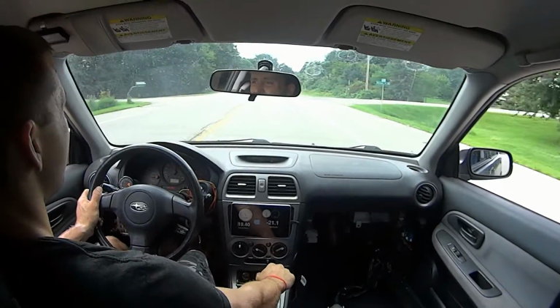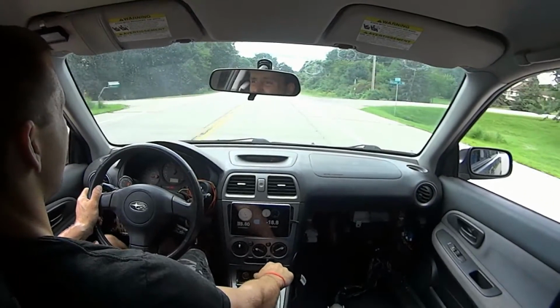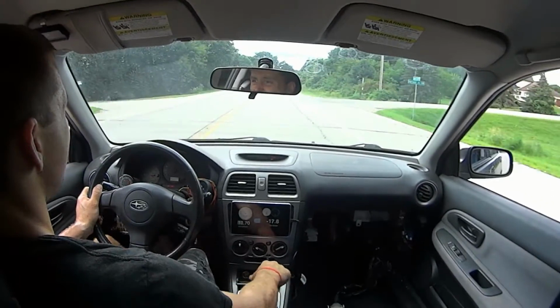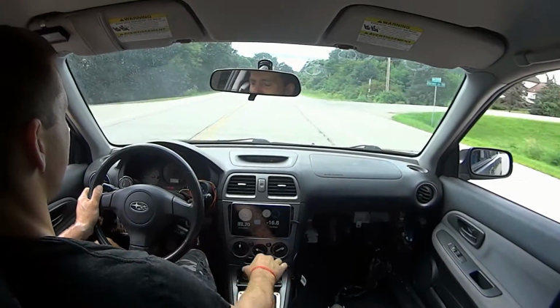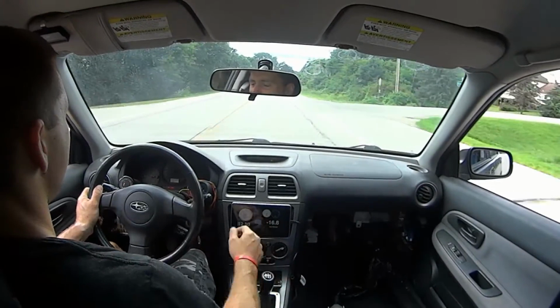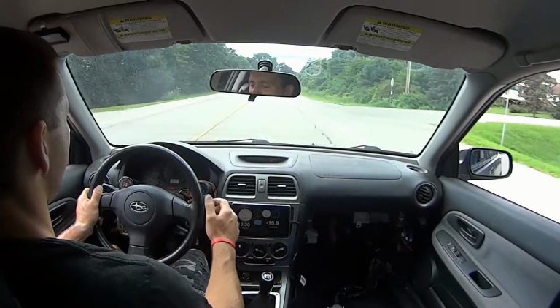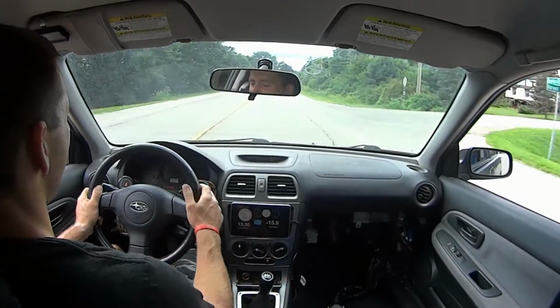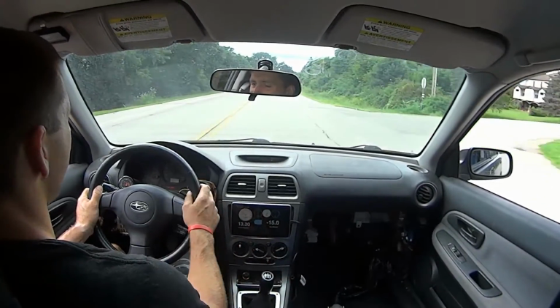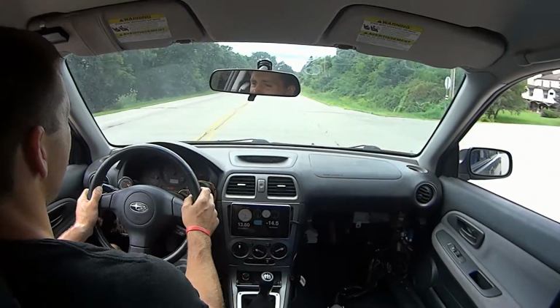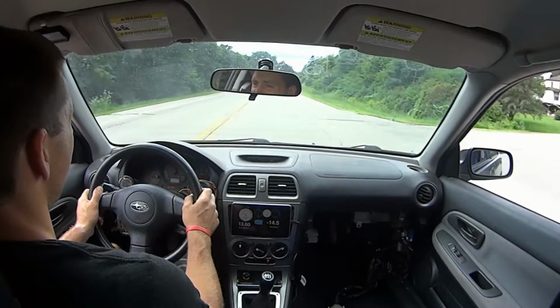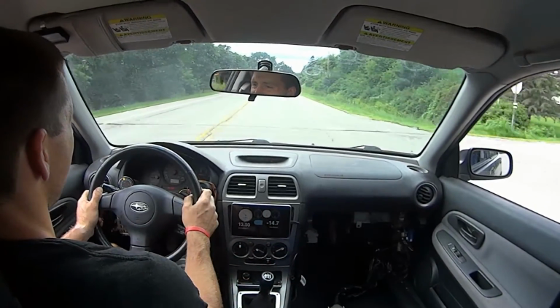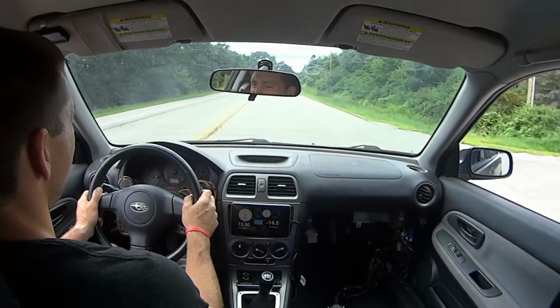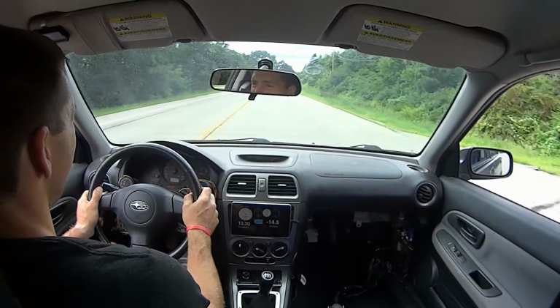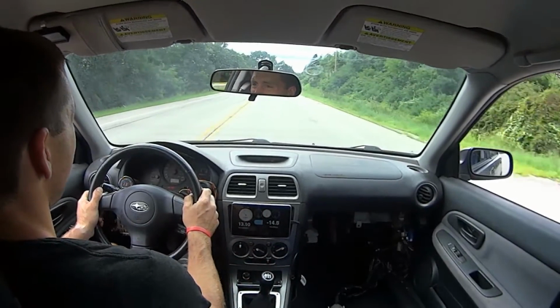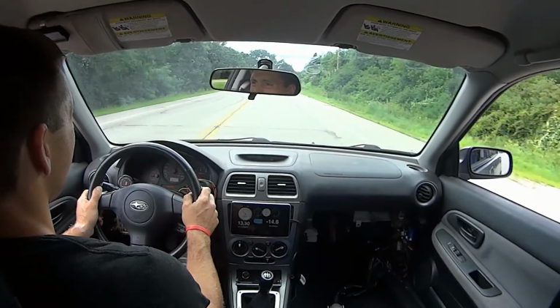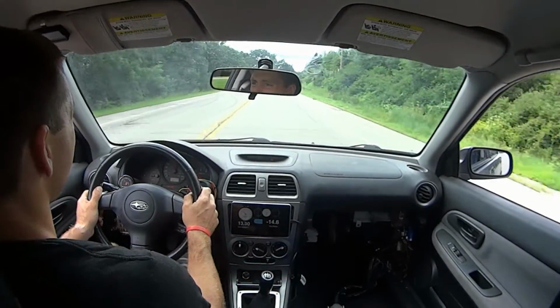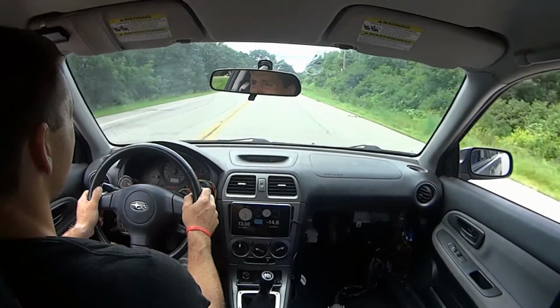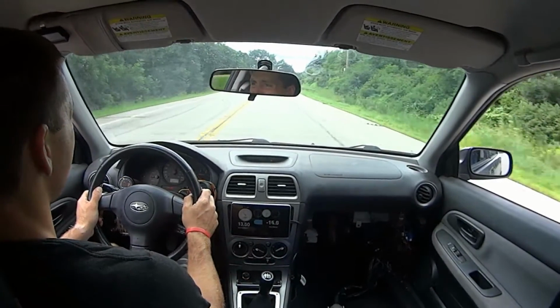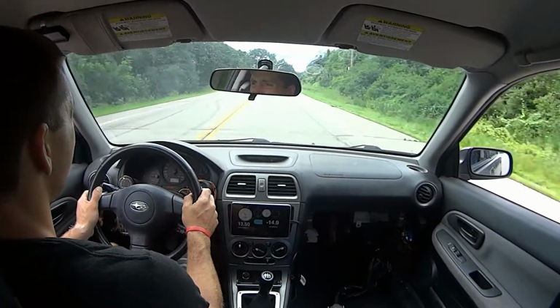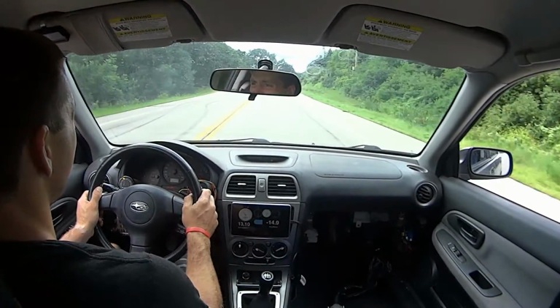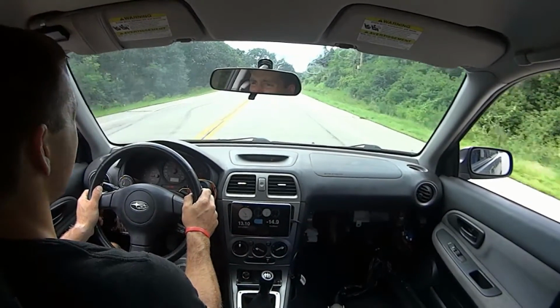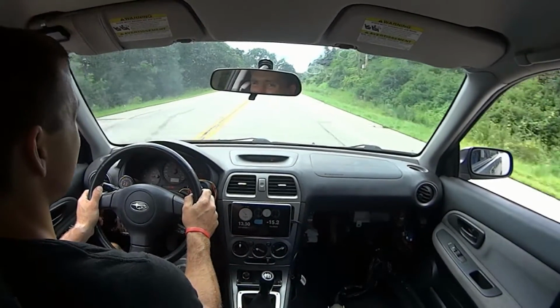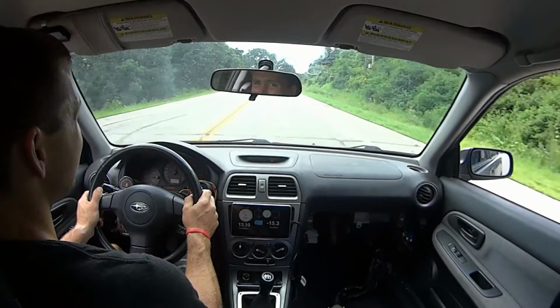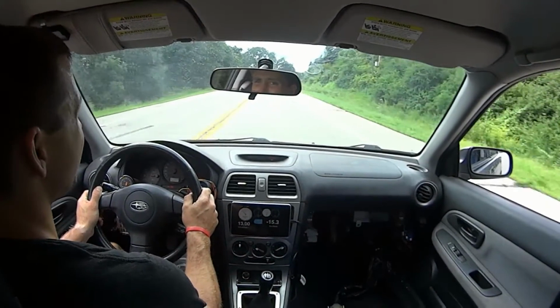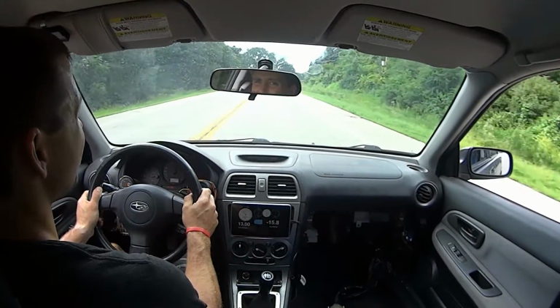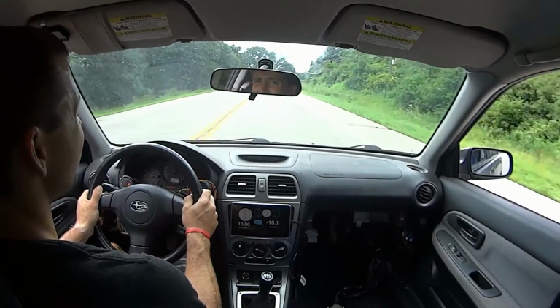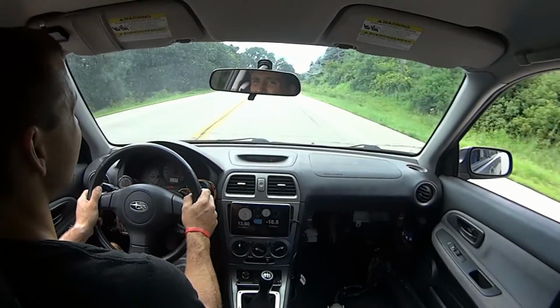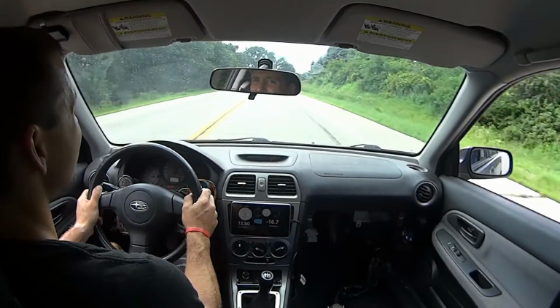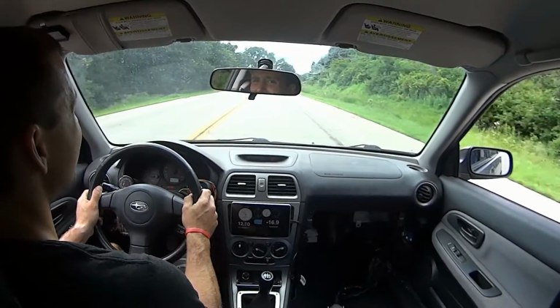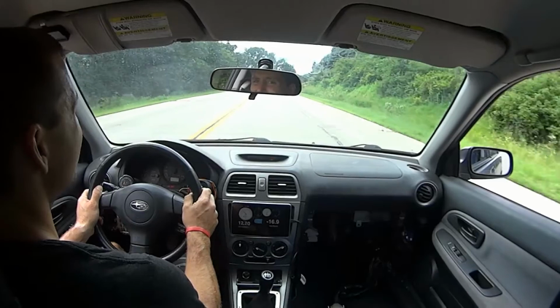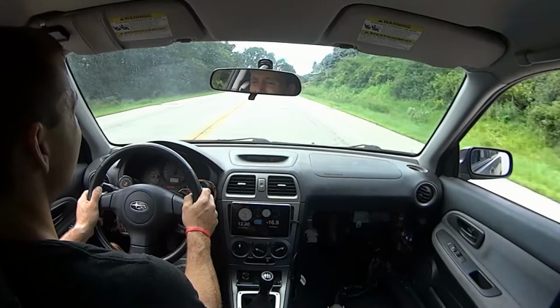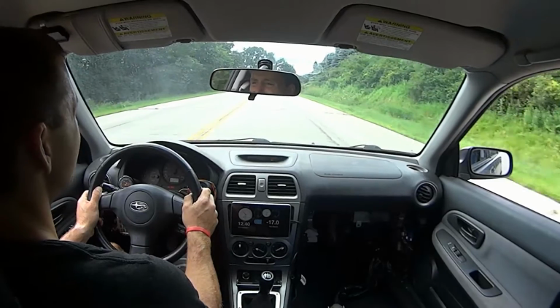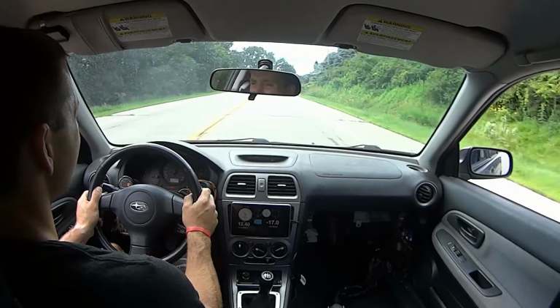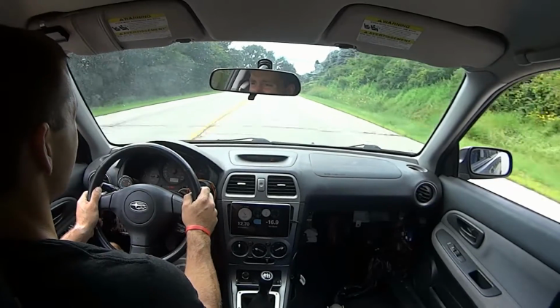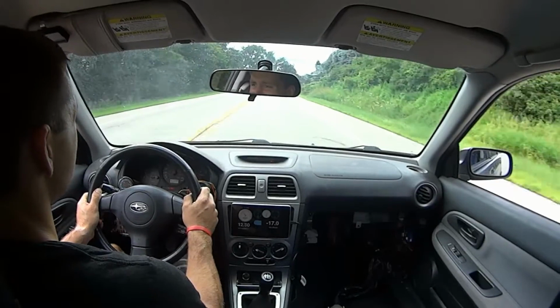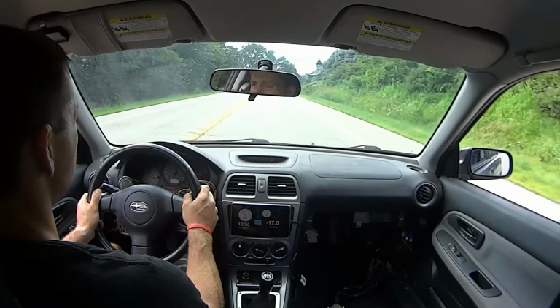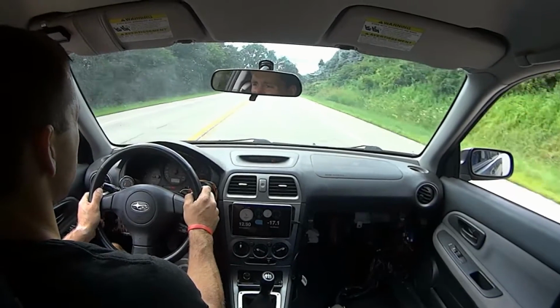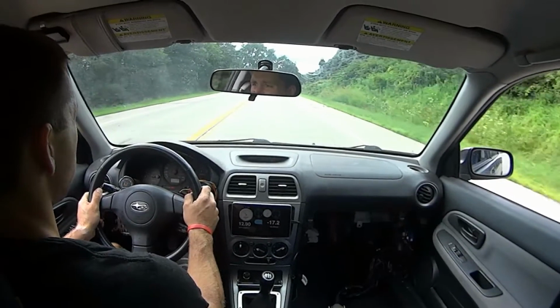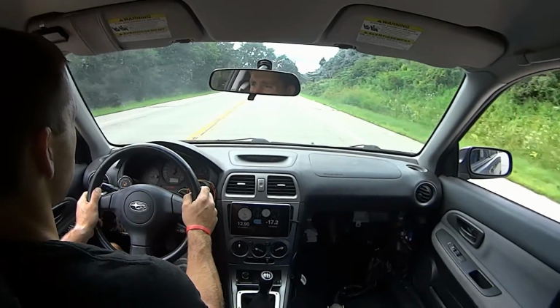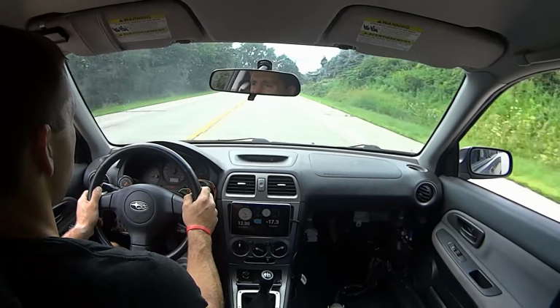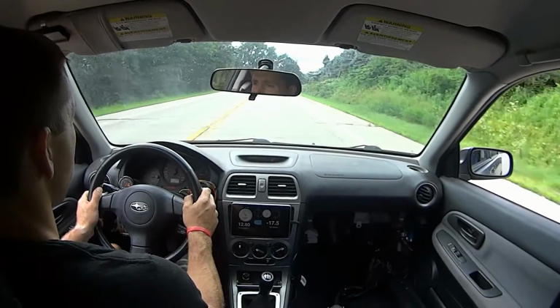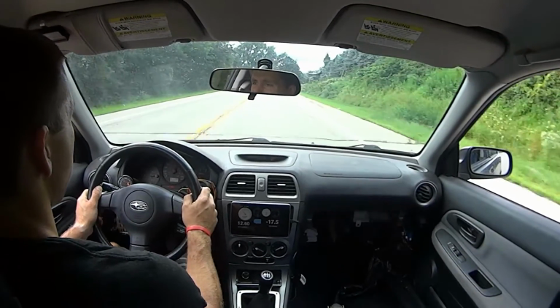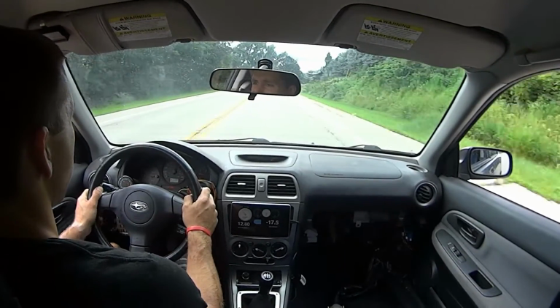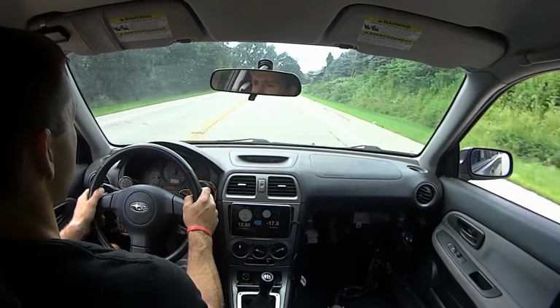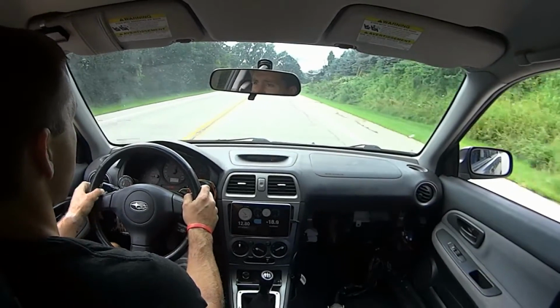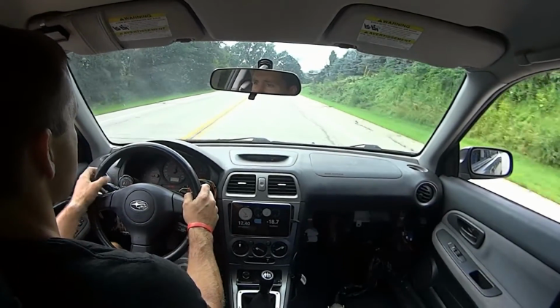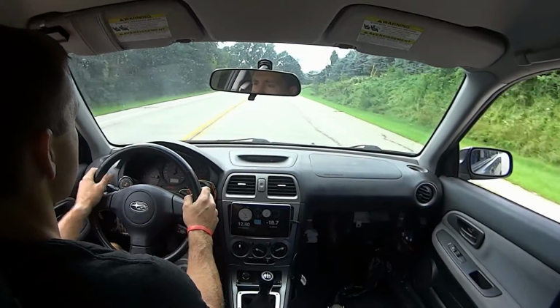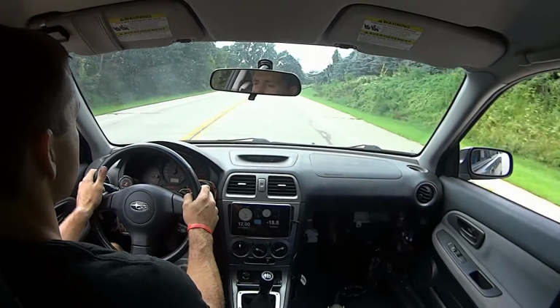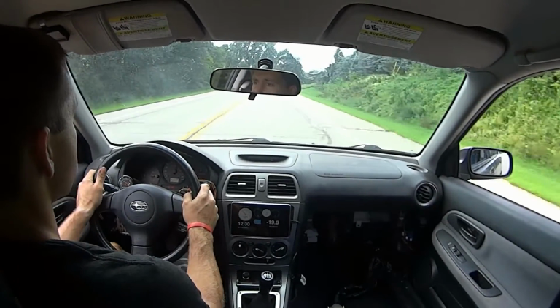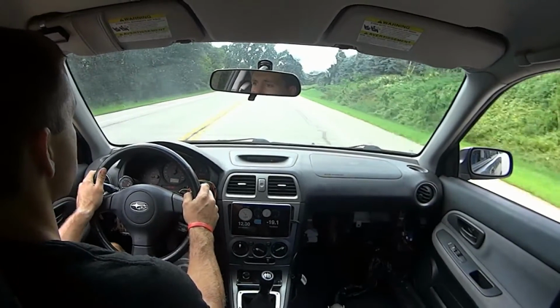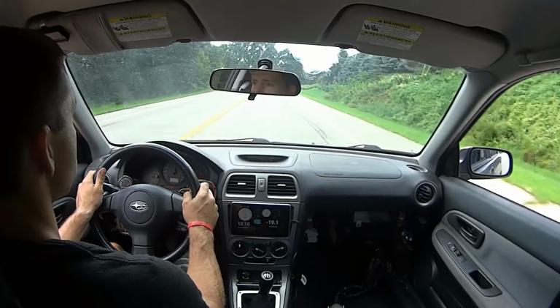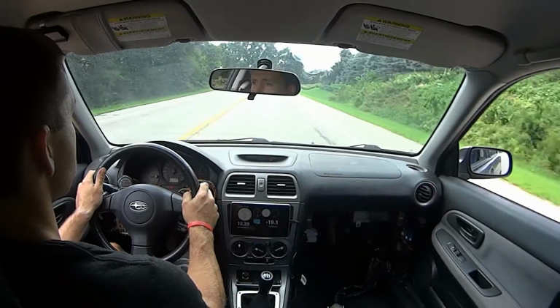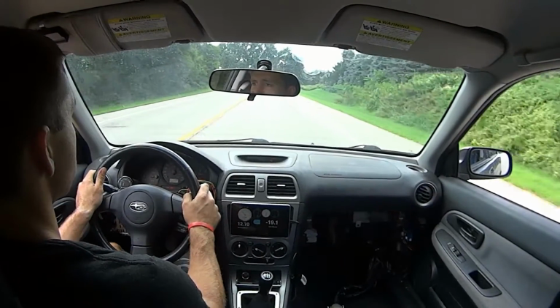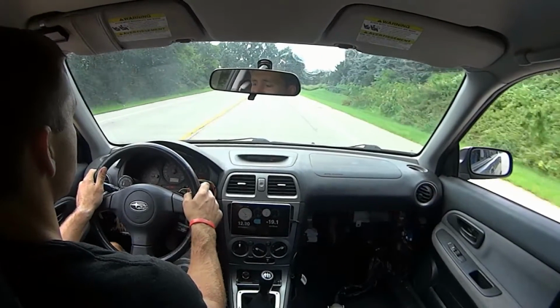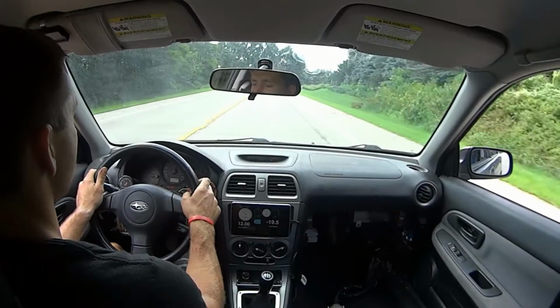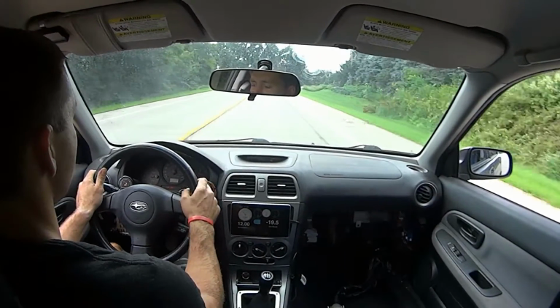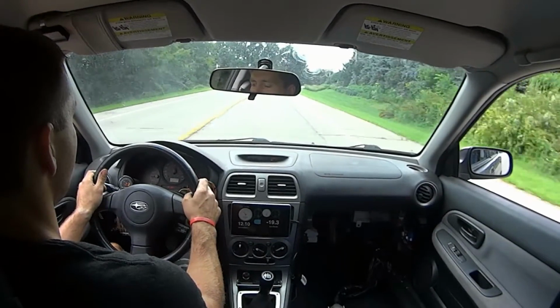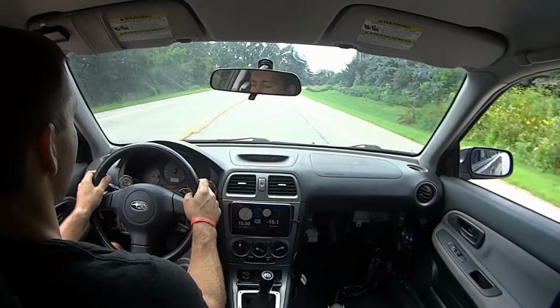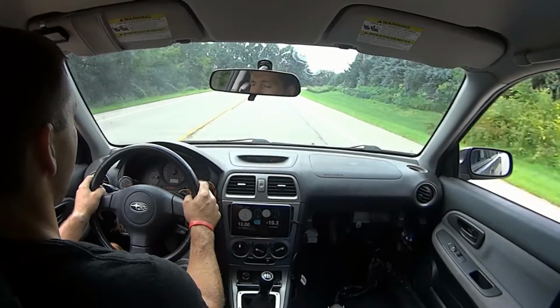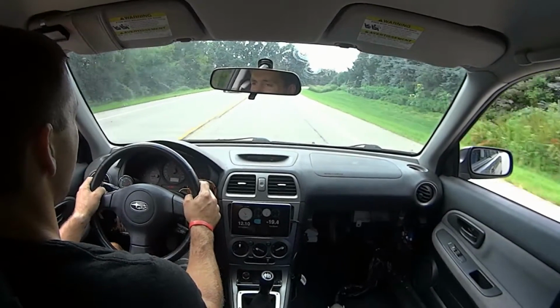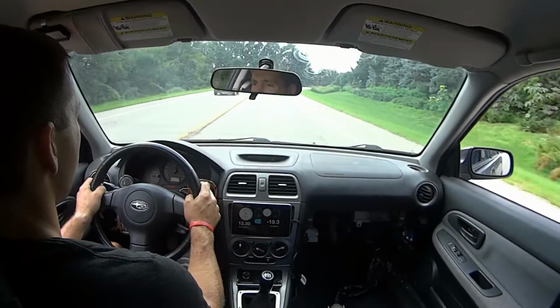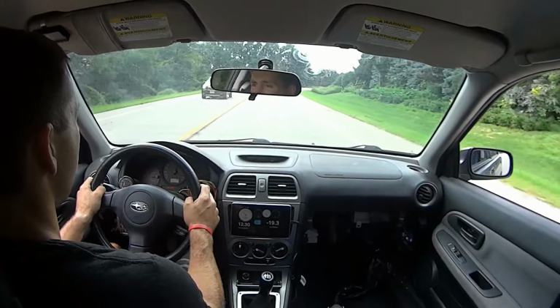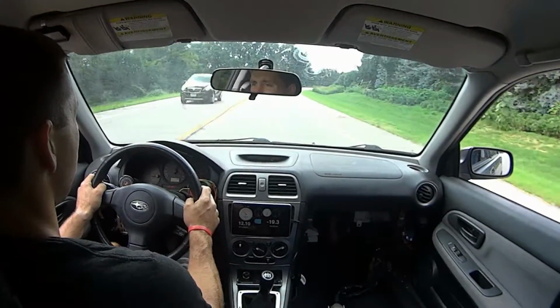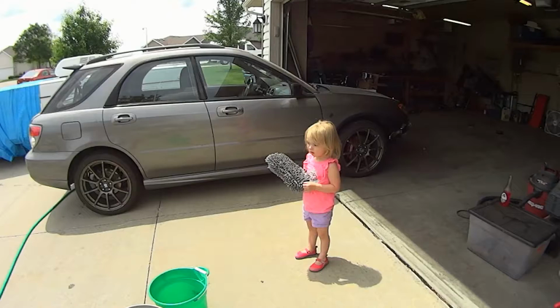The lack of smoke pouring out and oil dripping off the bottom tells me our turbo transplant was a success. Now it's time to clean this thing up.